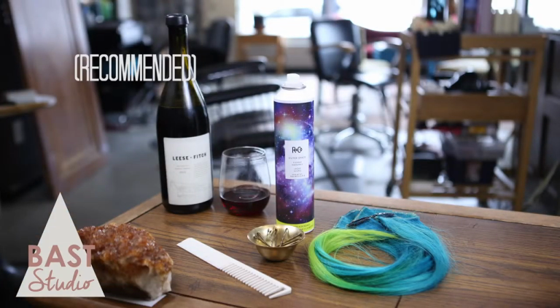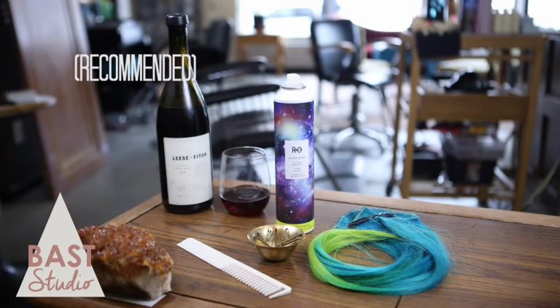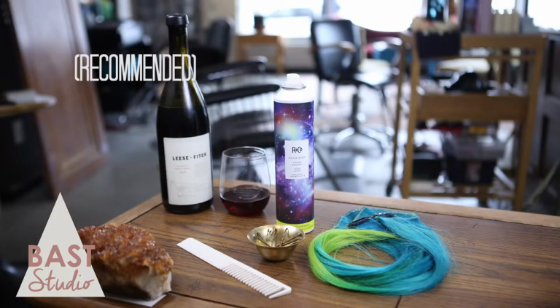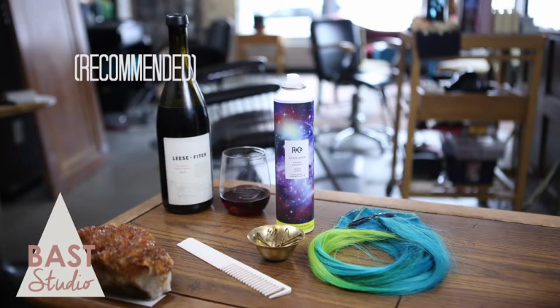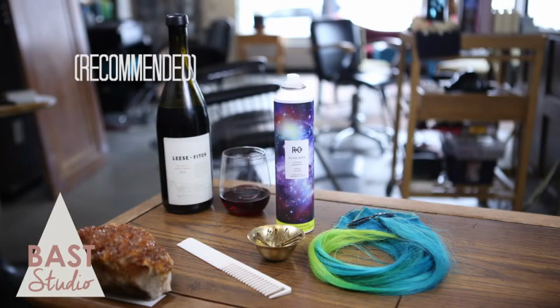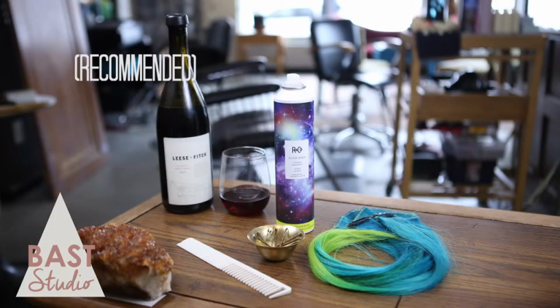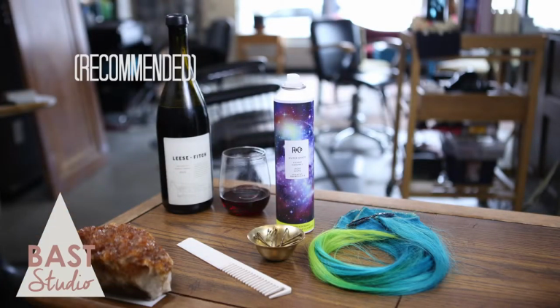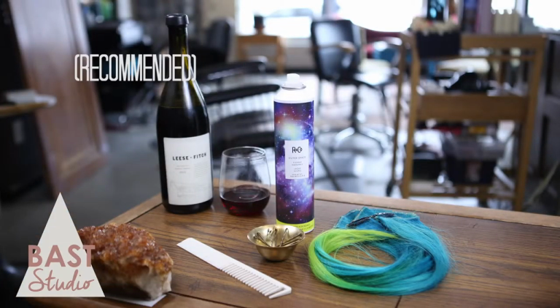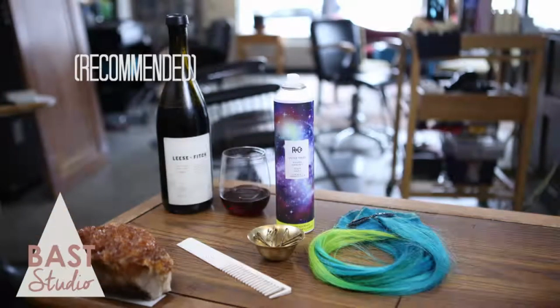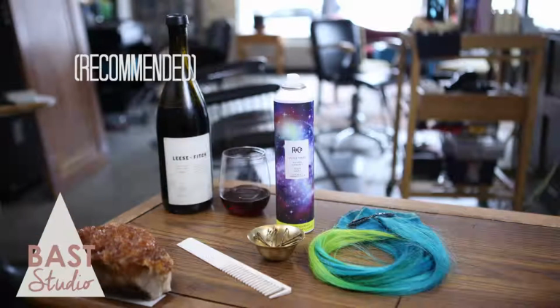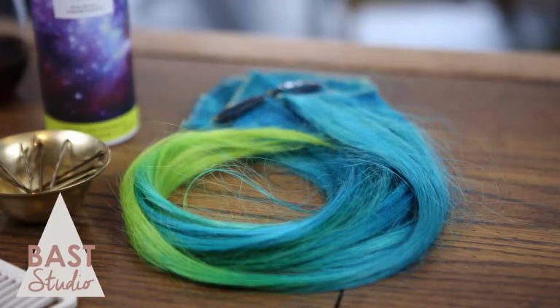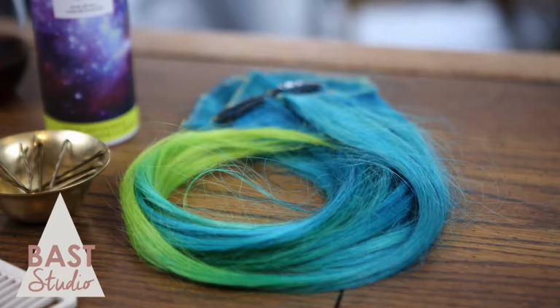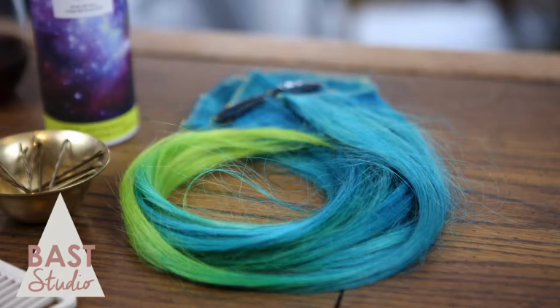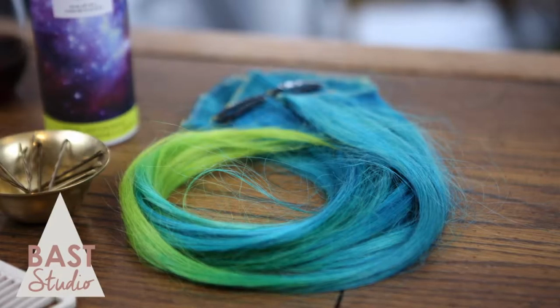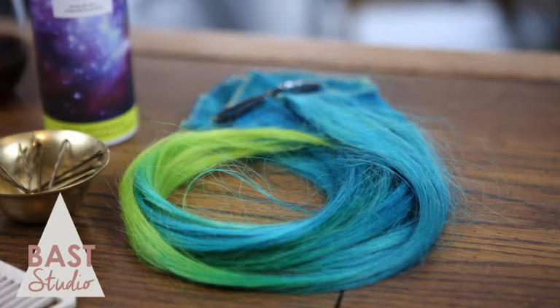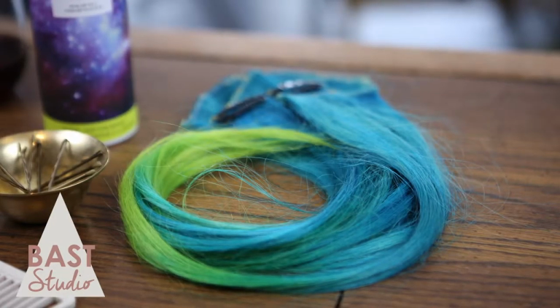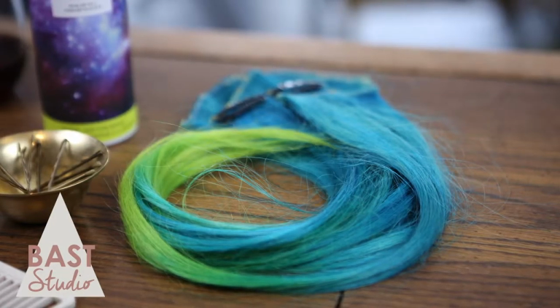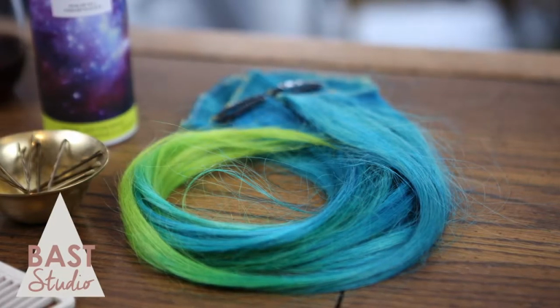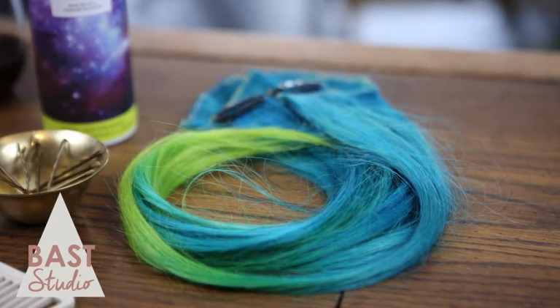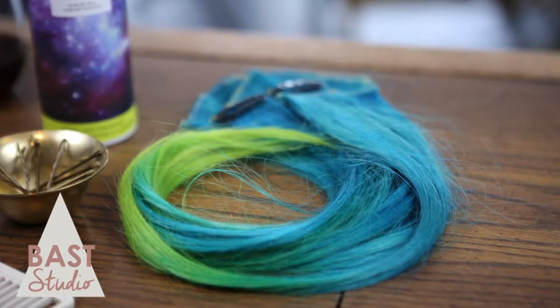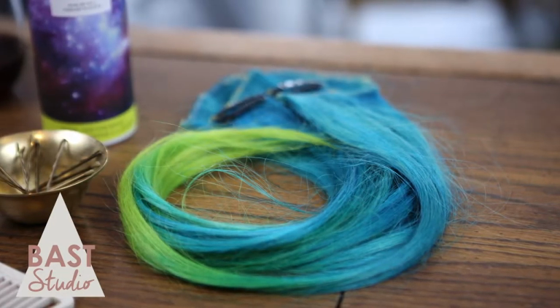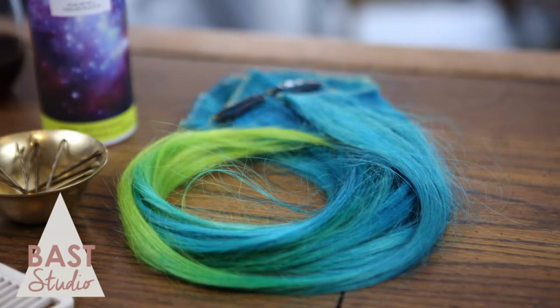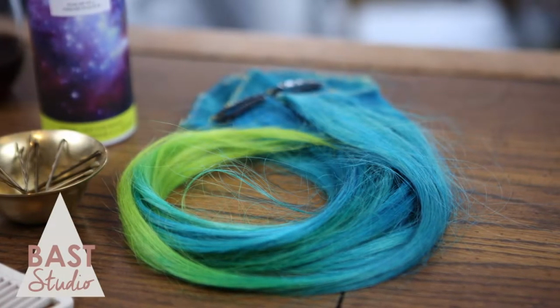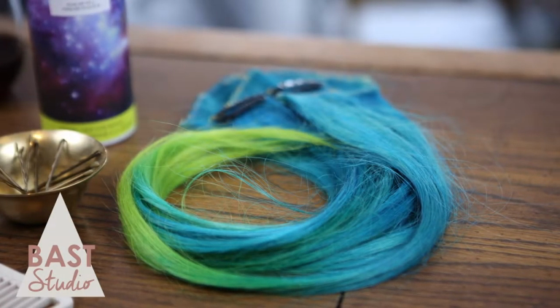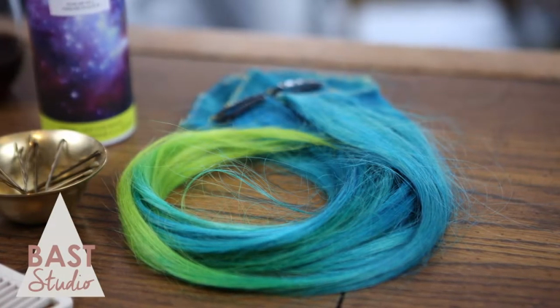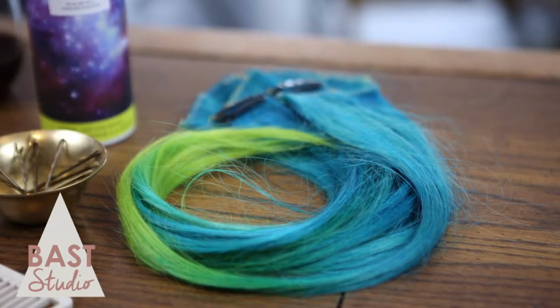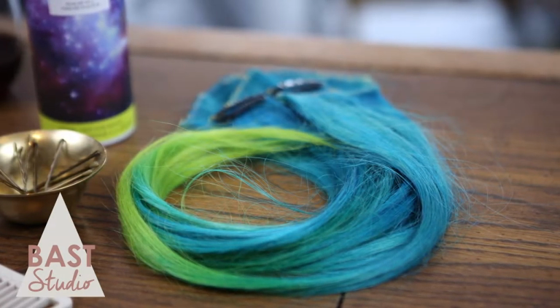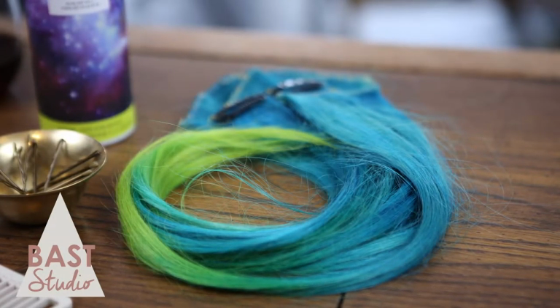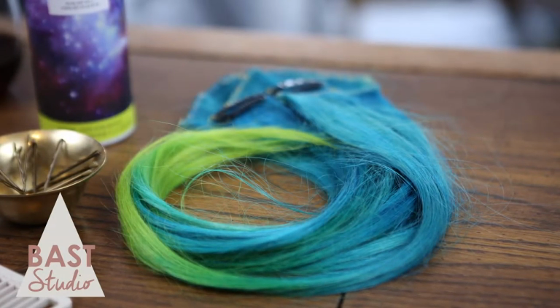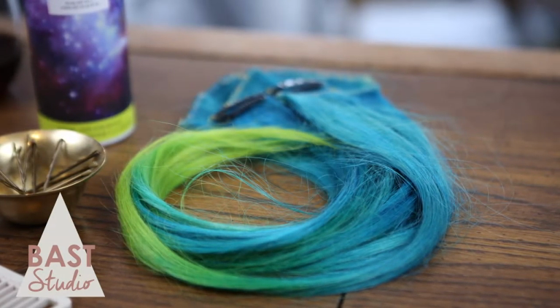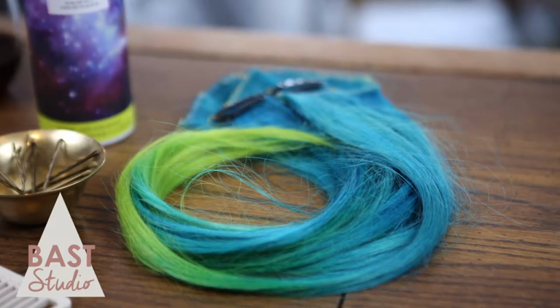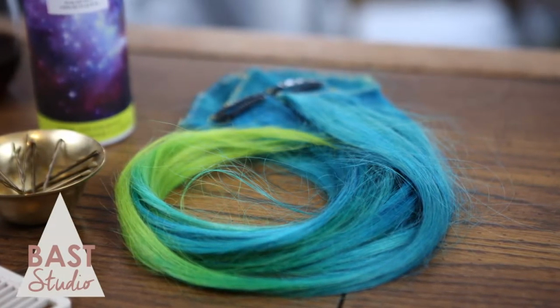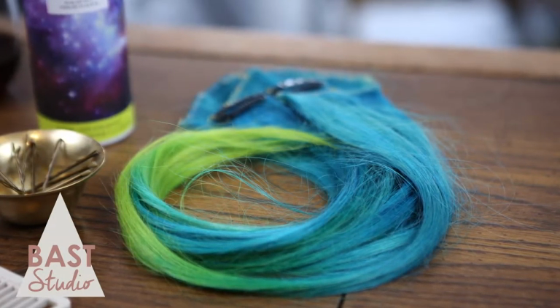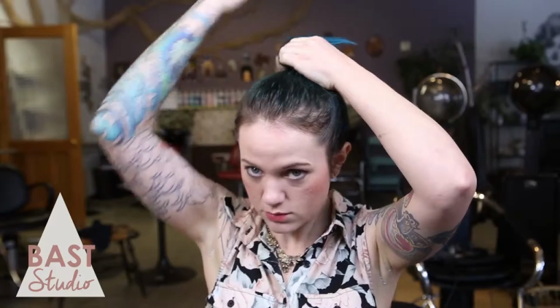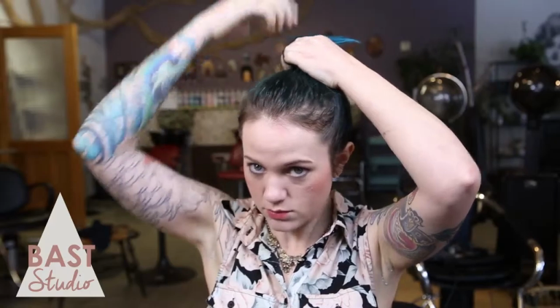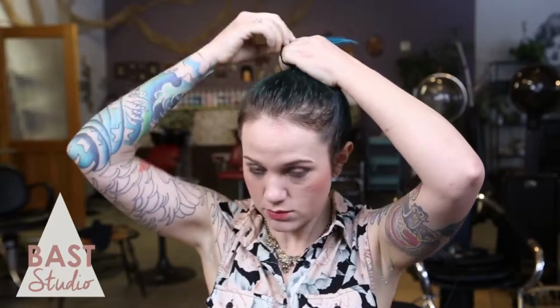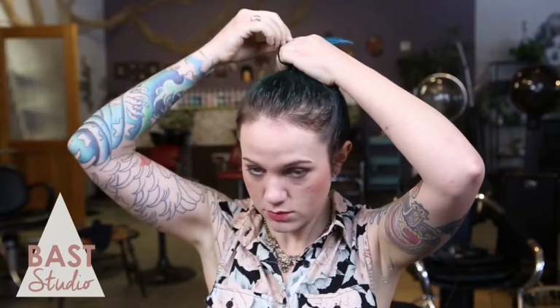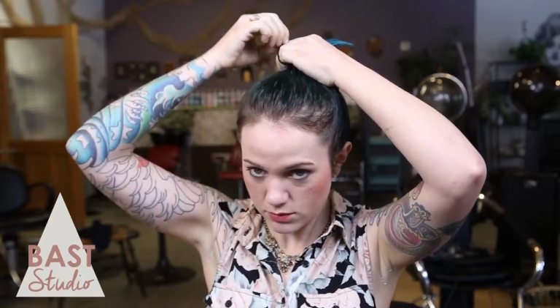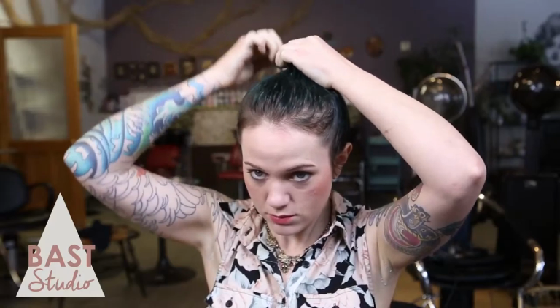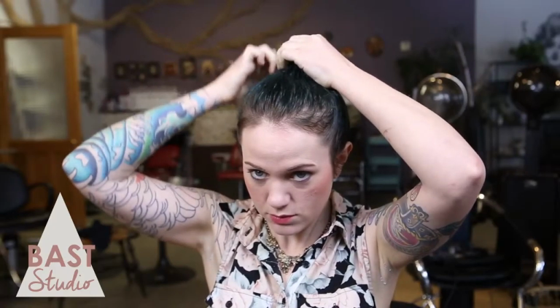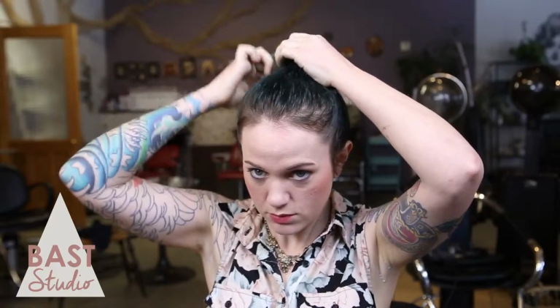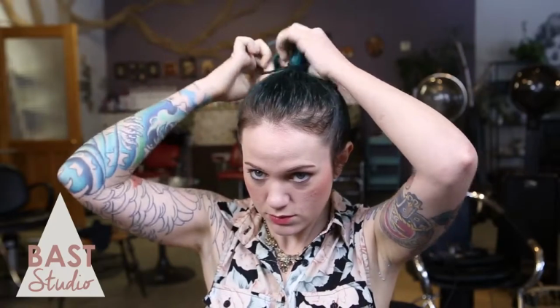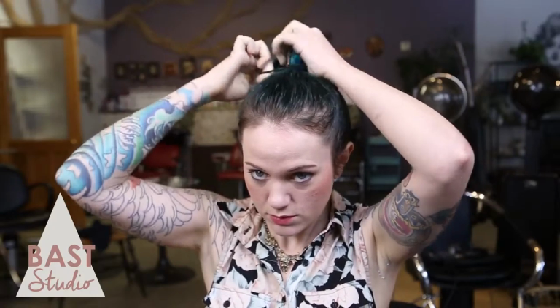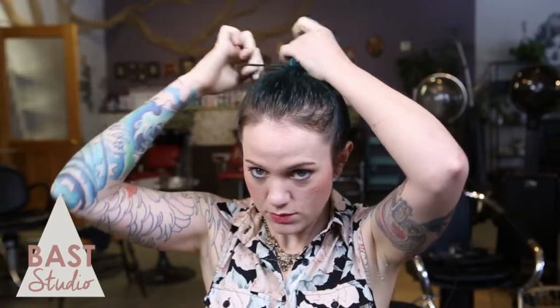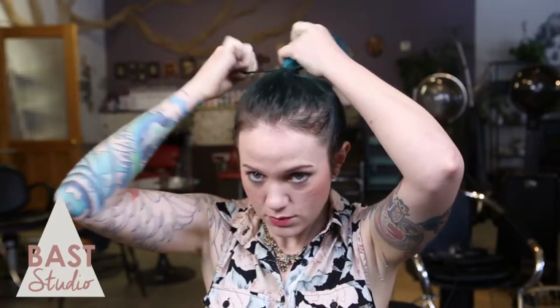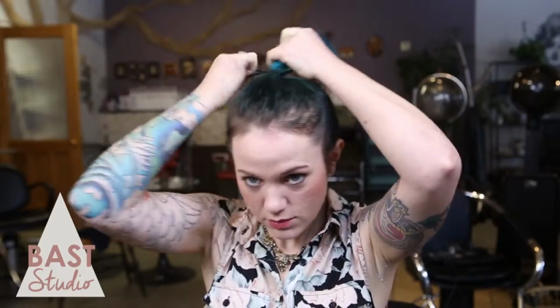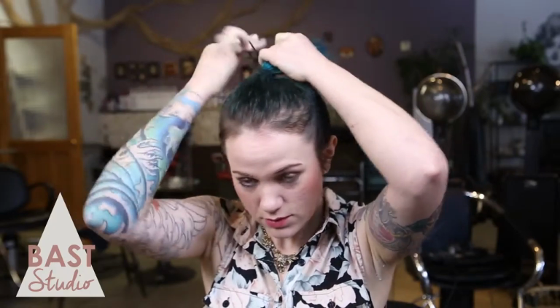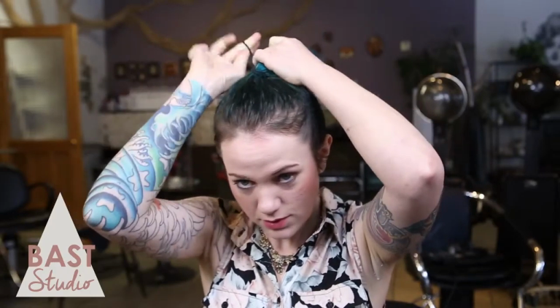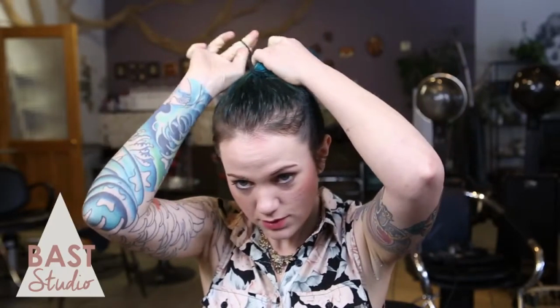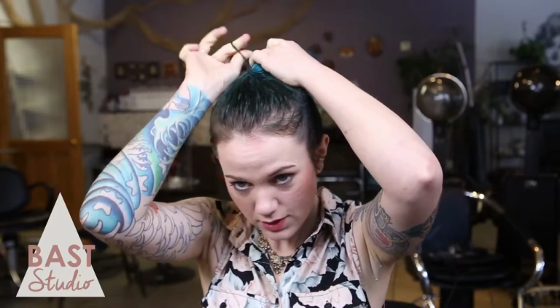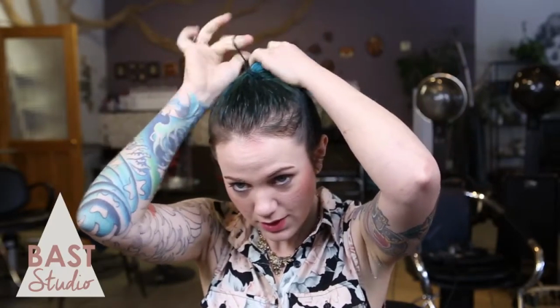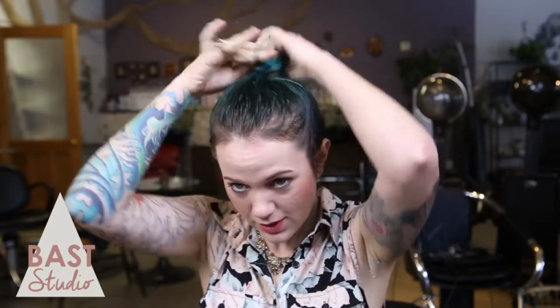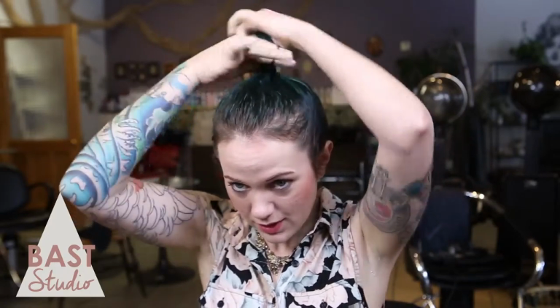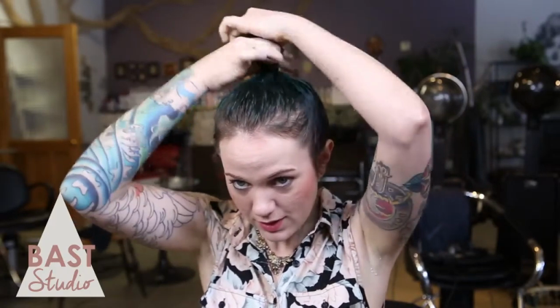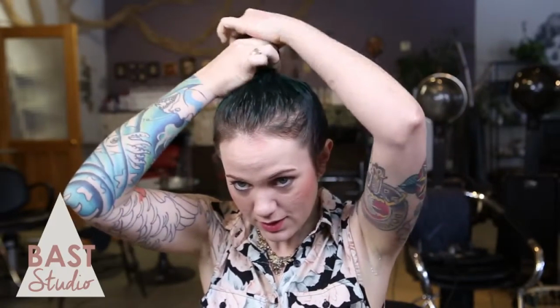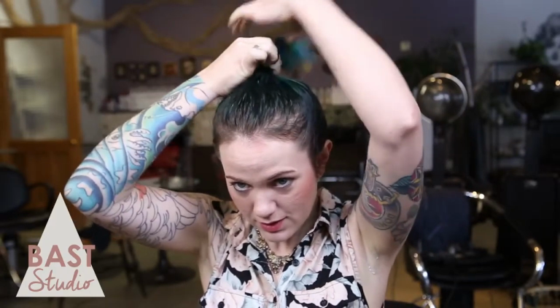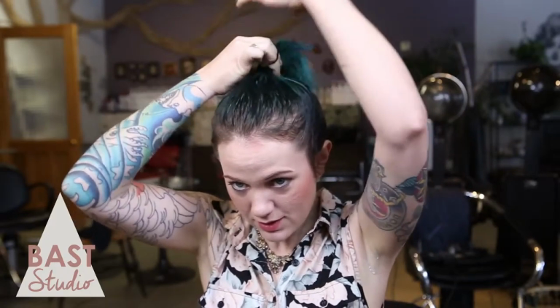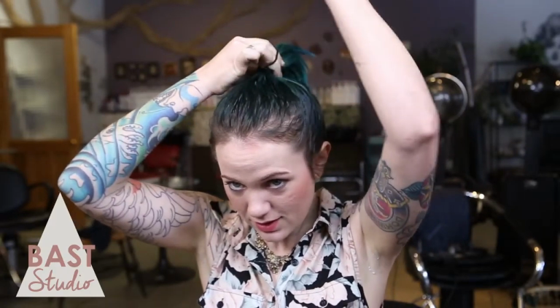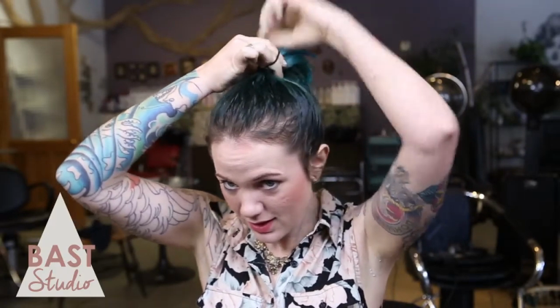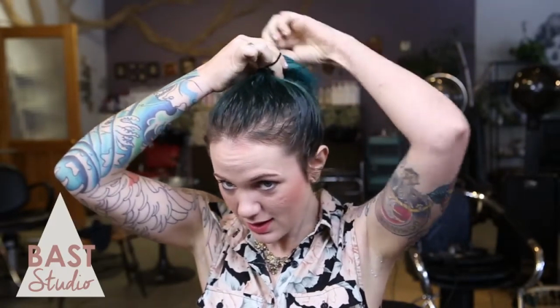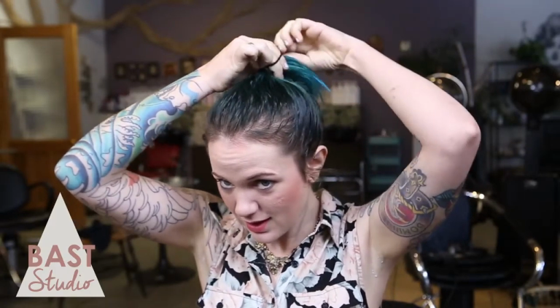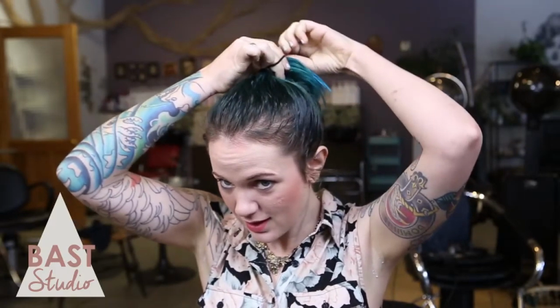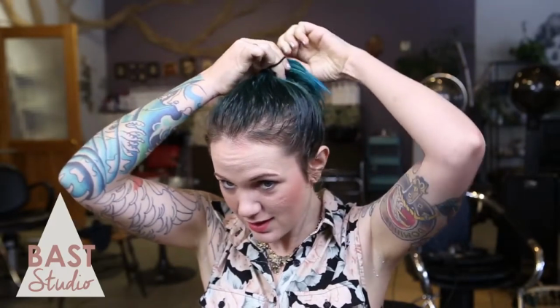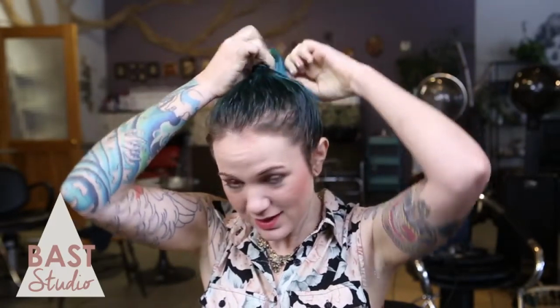The clip-in extensions I will be using are about 16 inches long, made of natural human hair, and have been custom dyed to match my color.